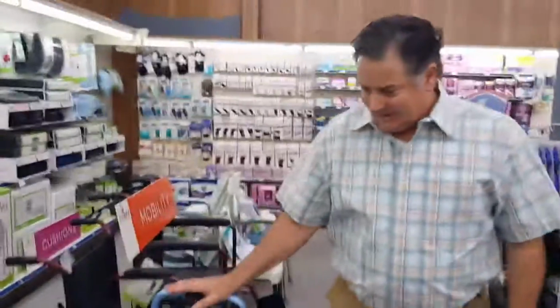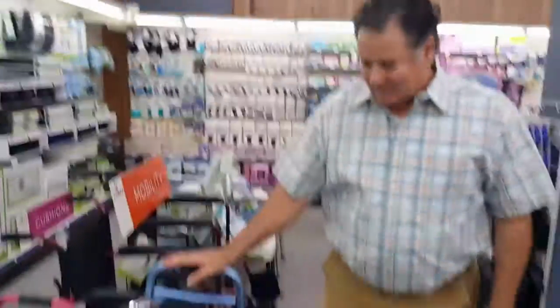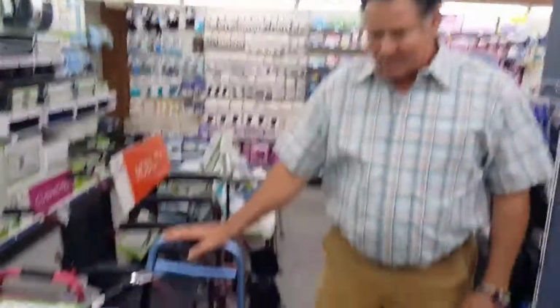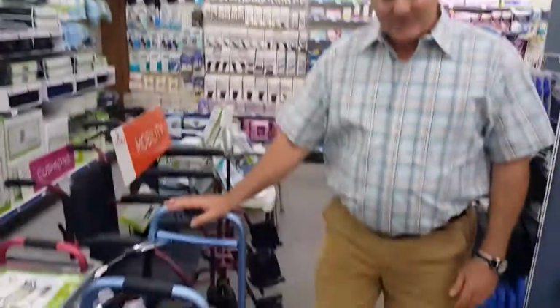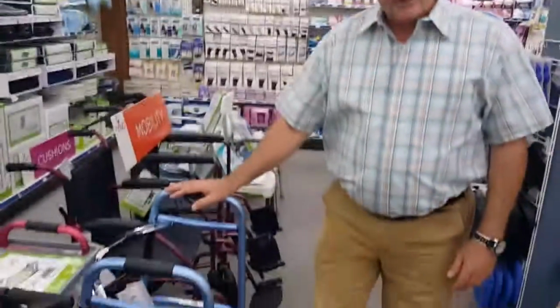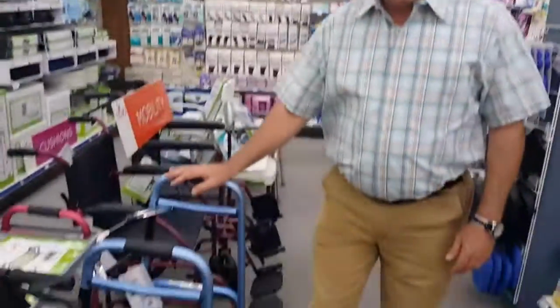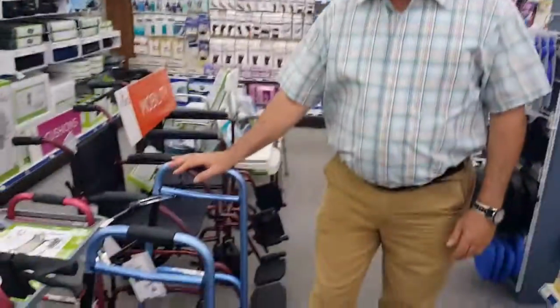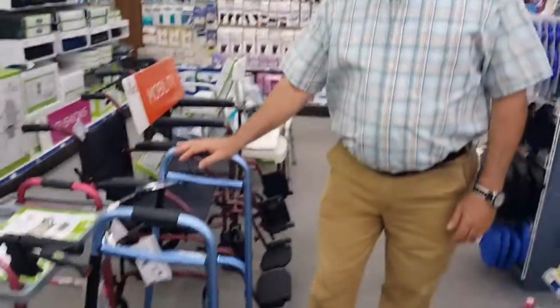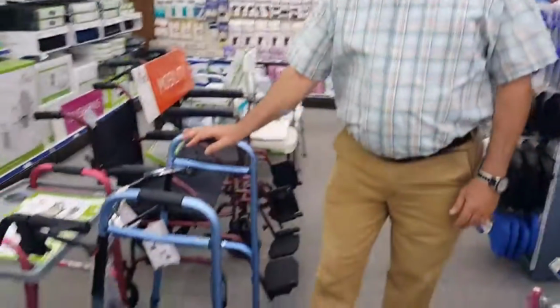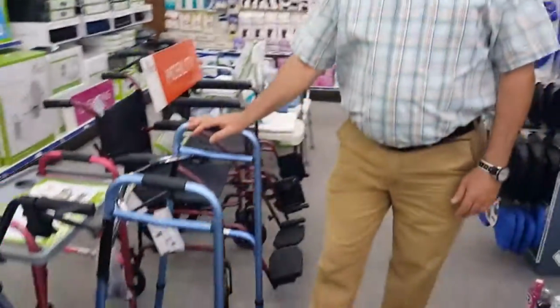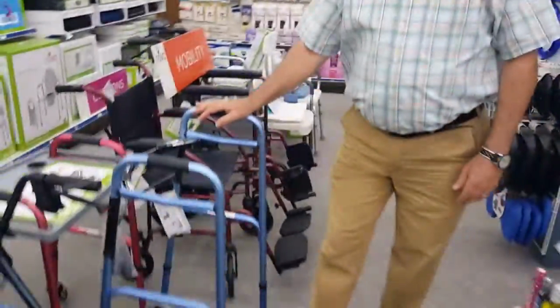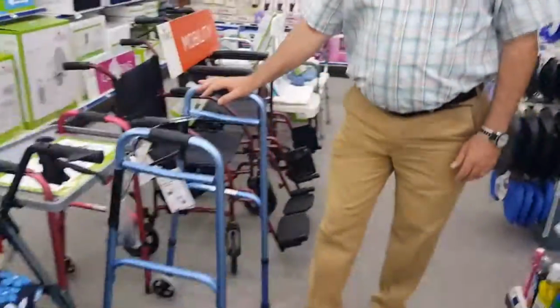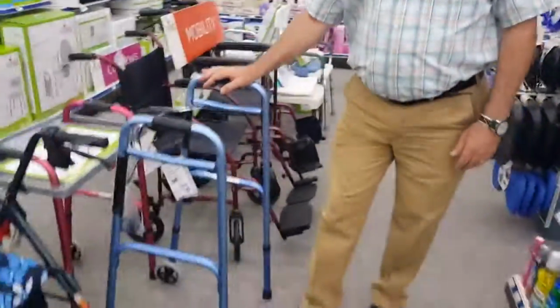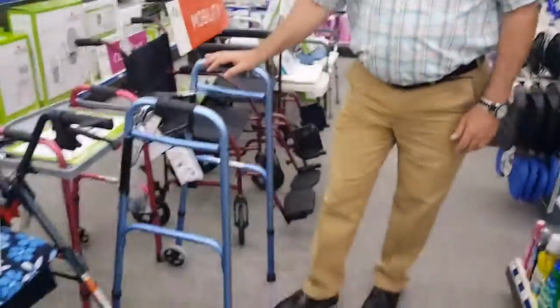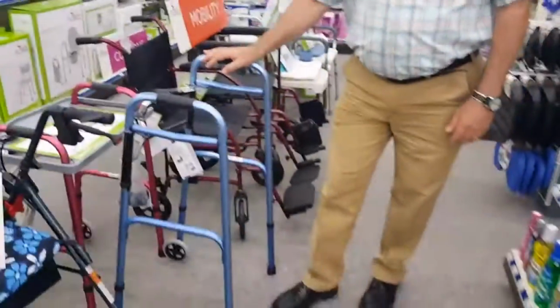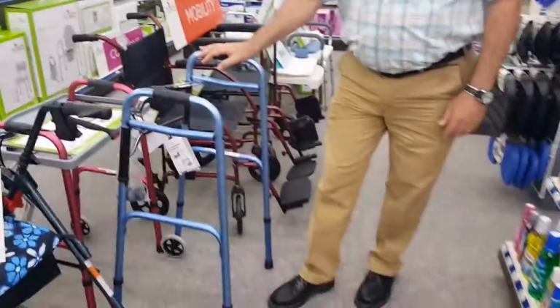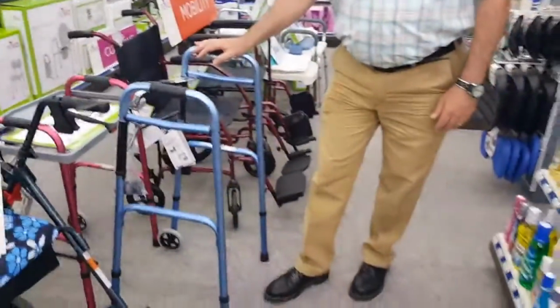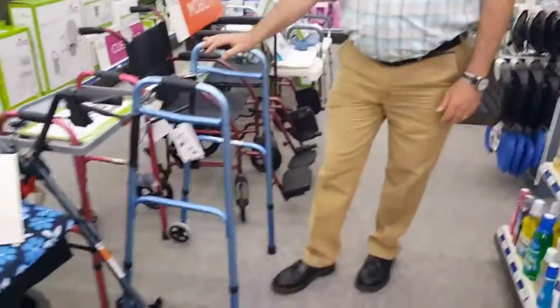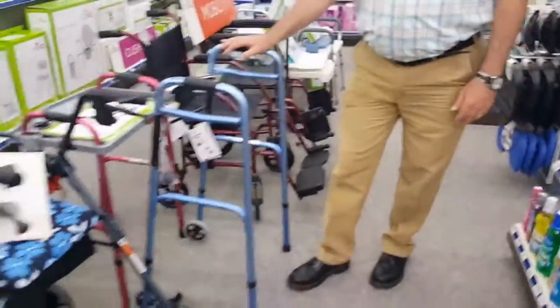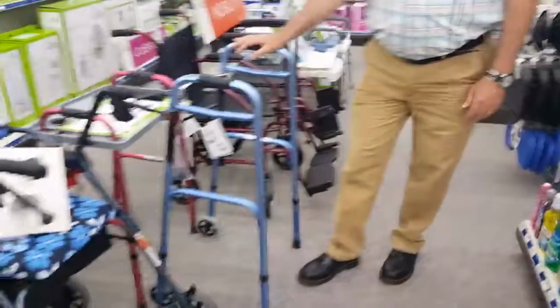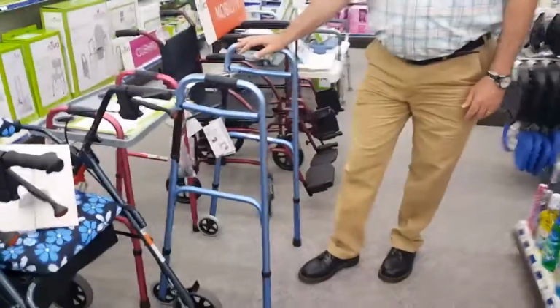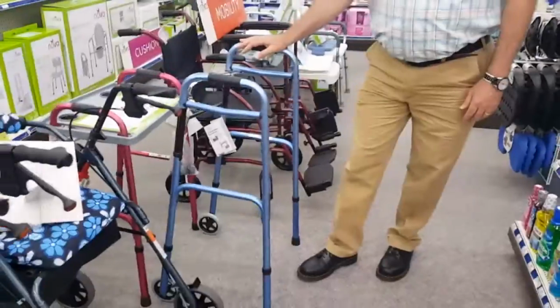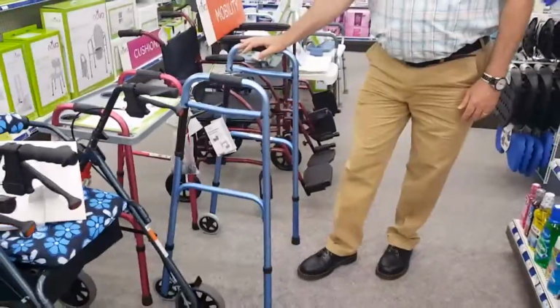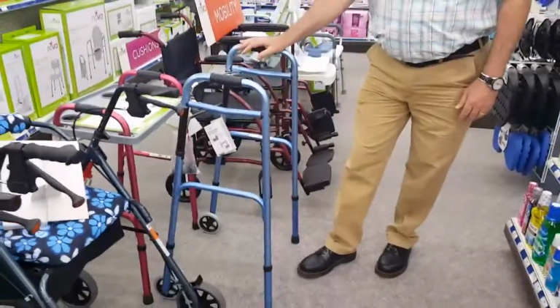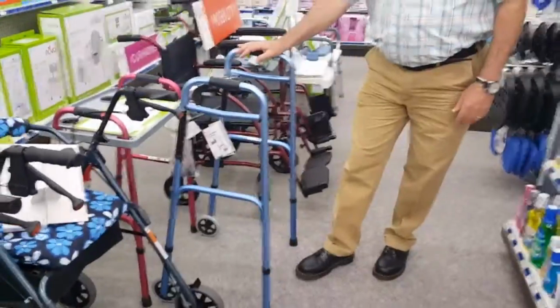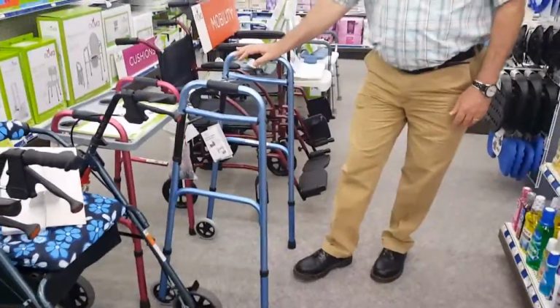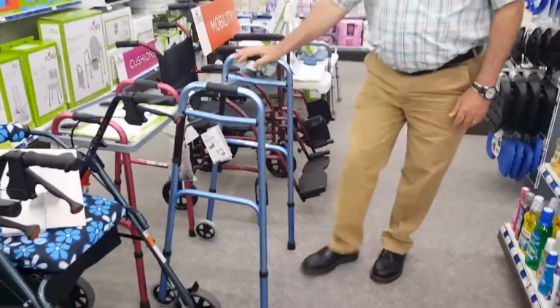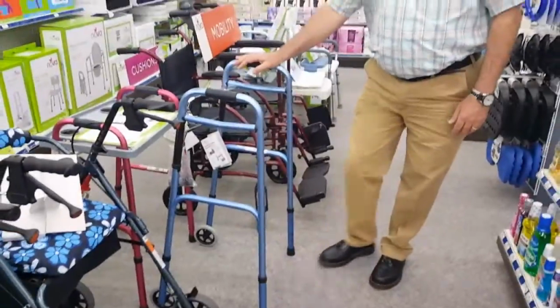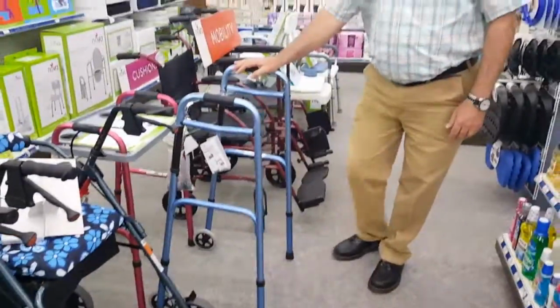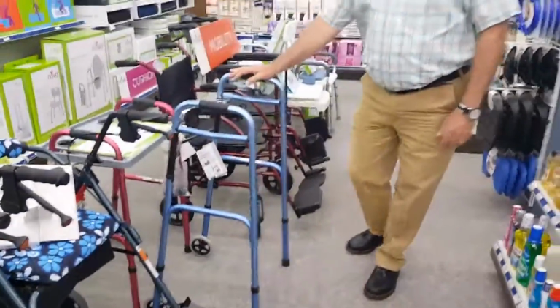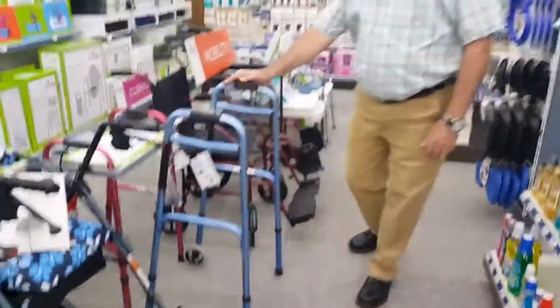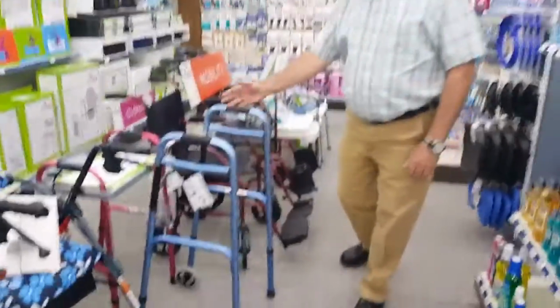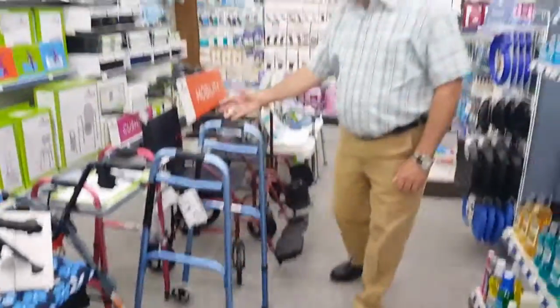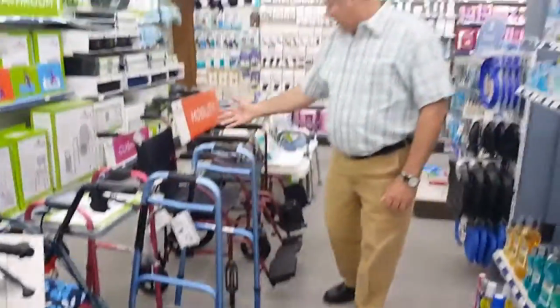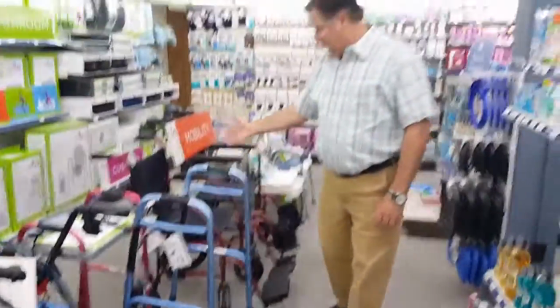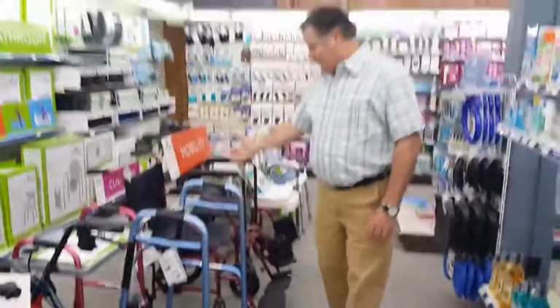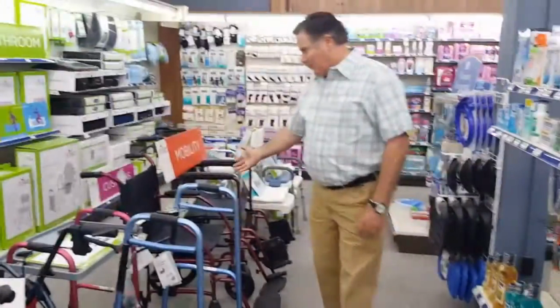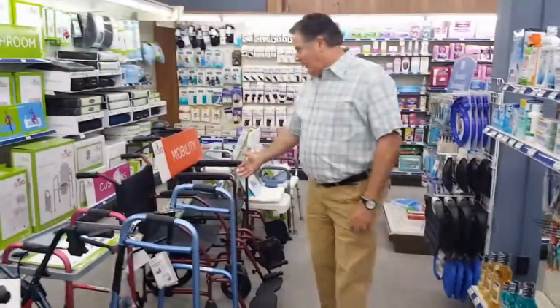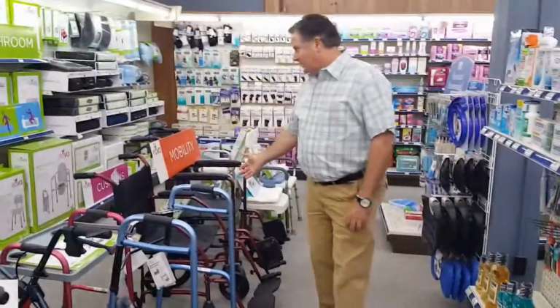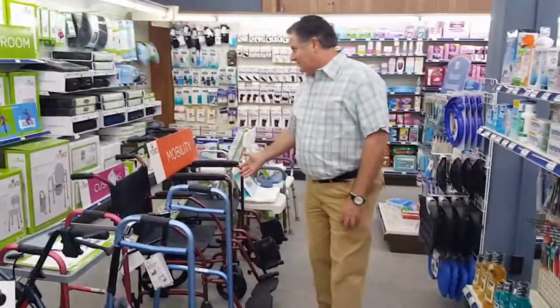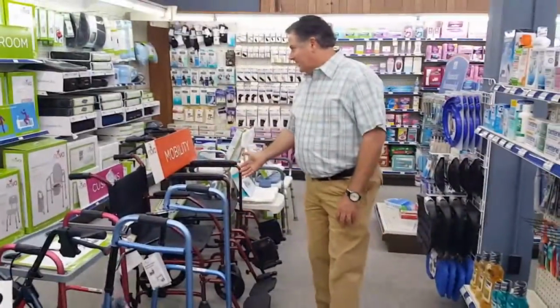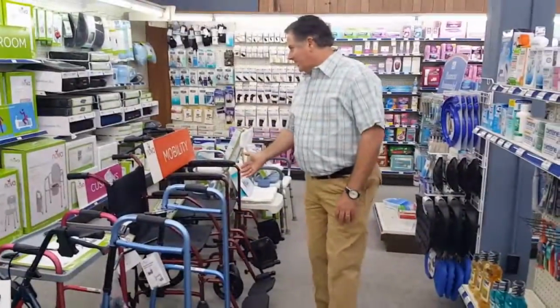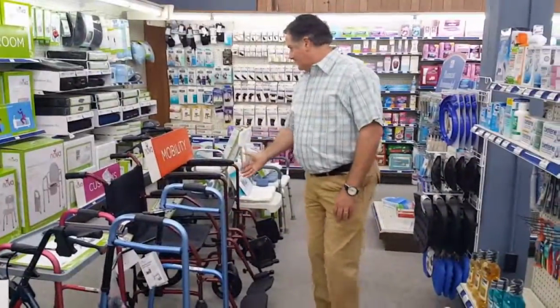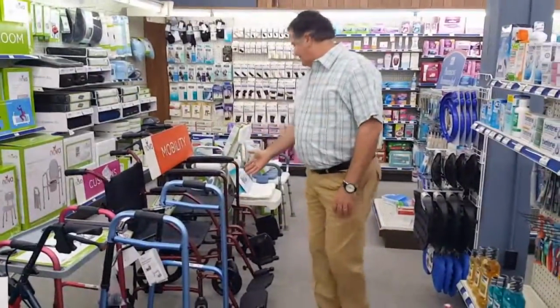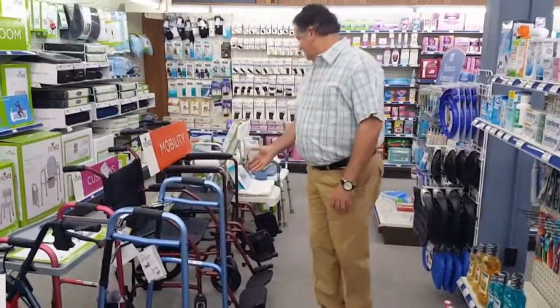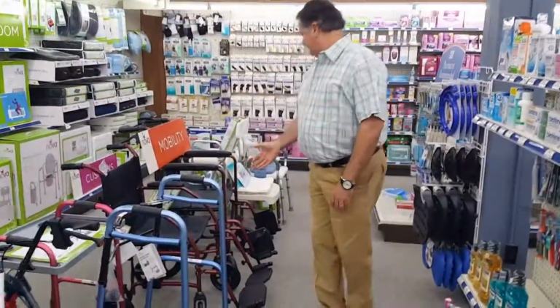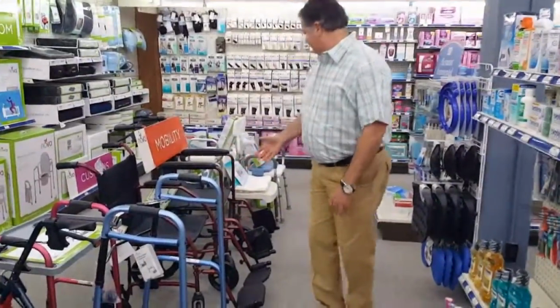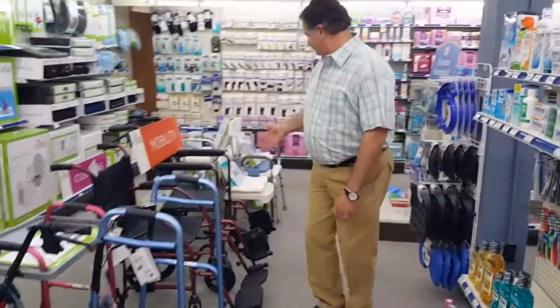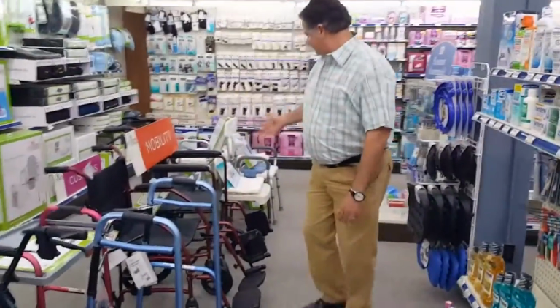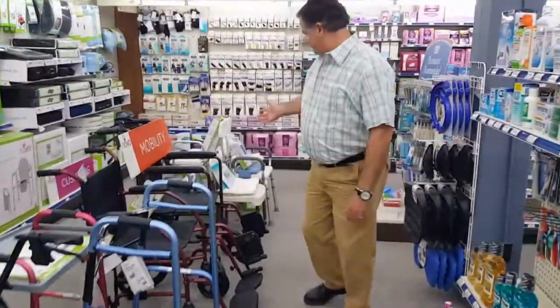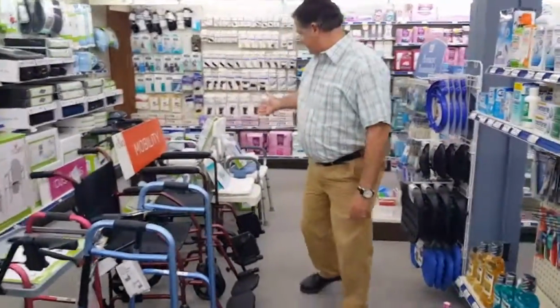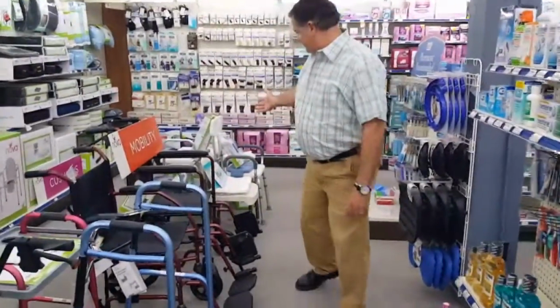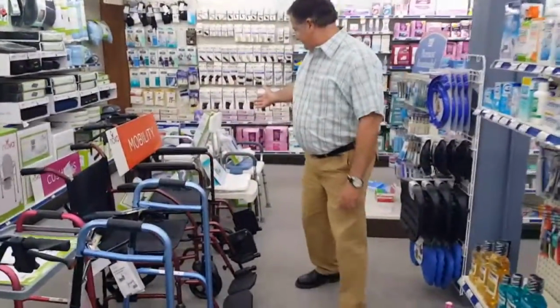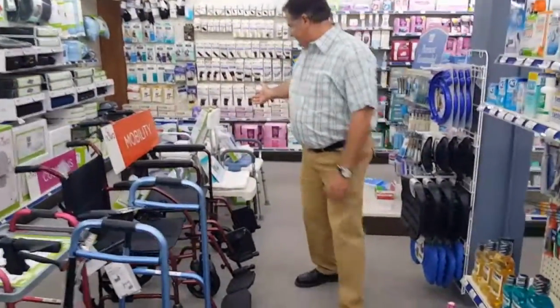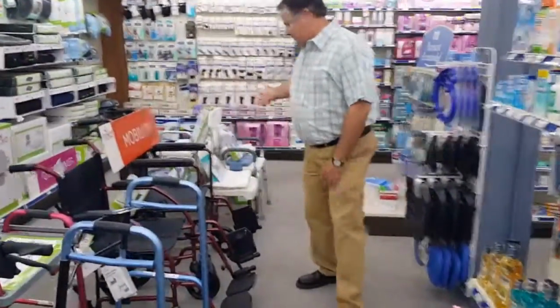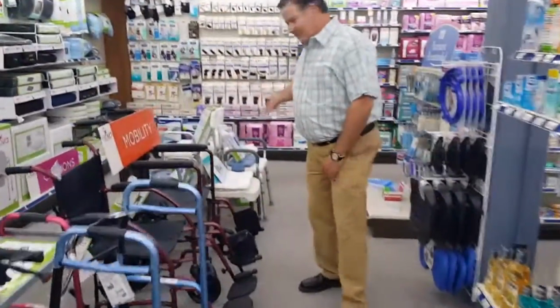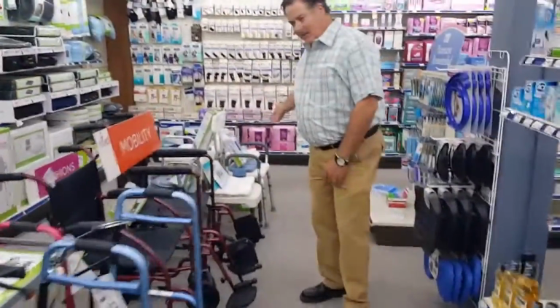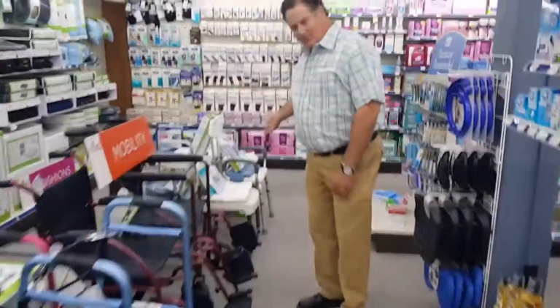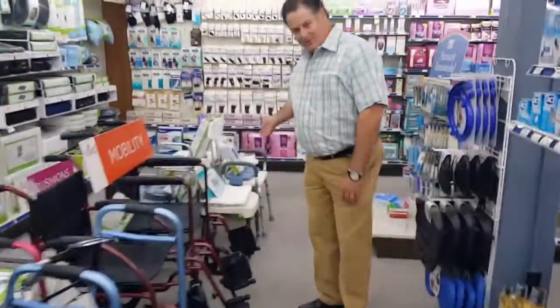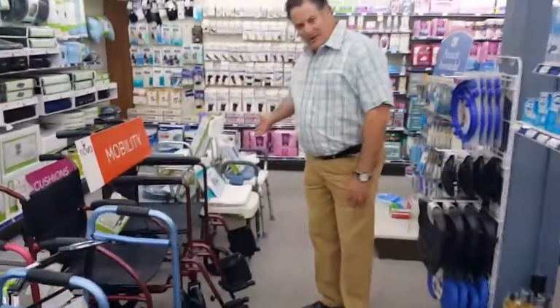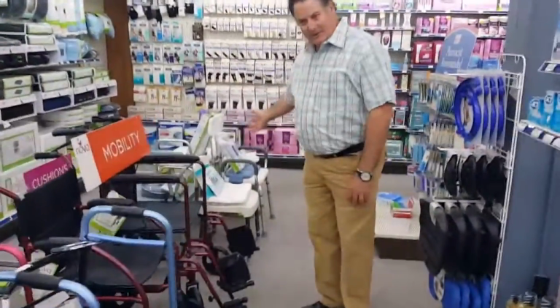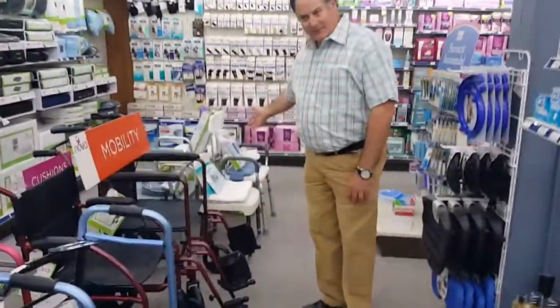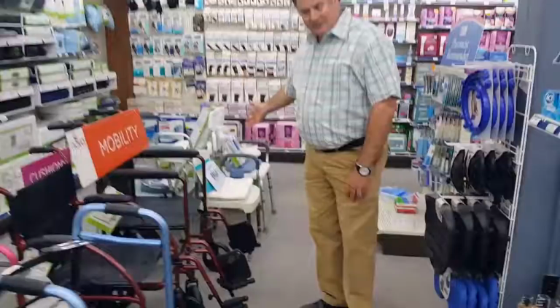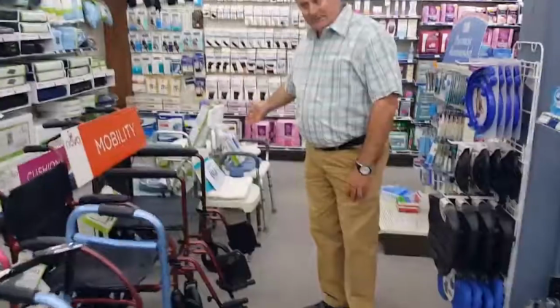We also carry just the normal walkers that allow them to get around the house, wheelchairs, and shower chairs.